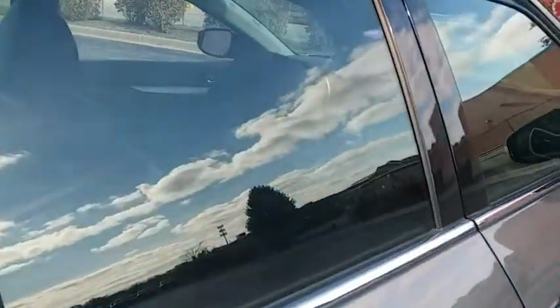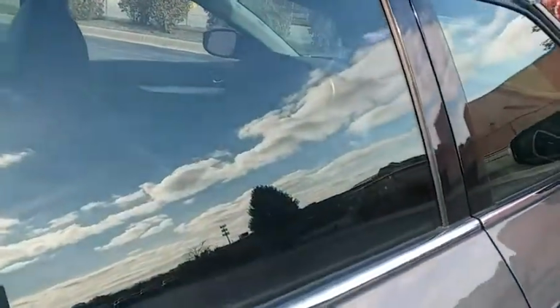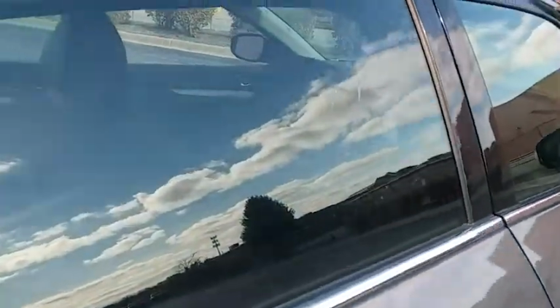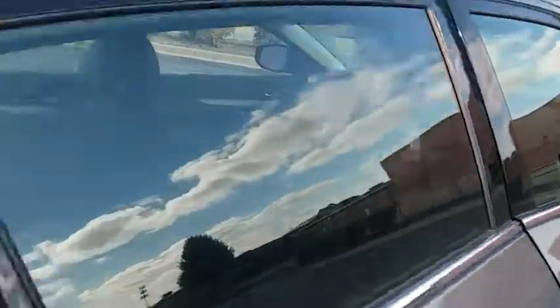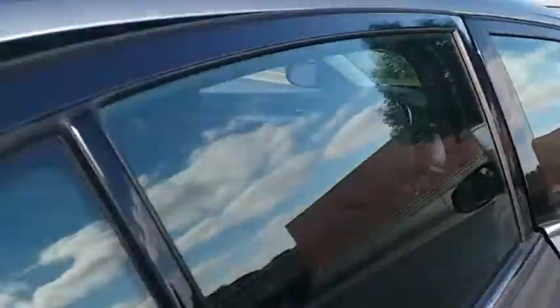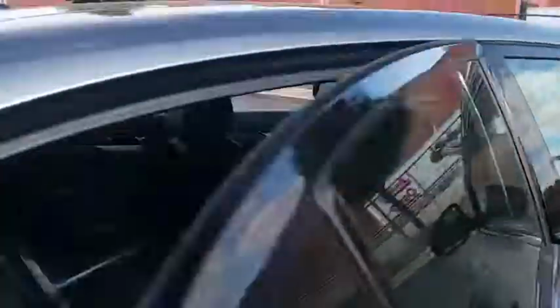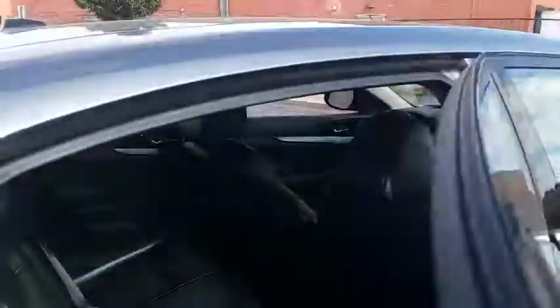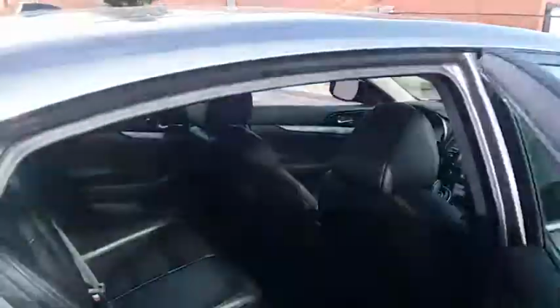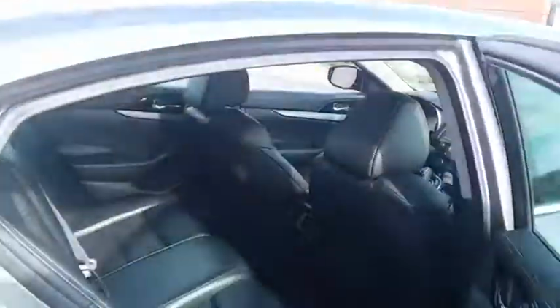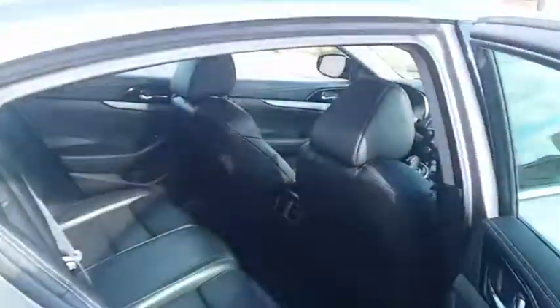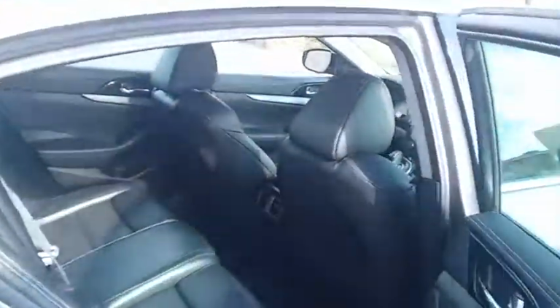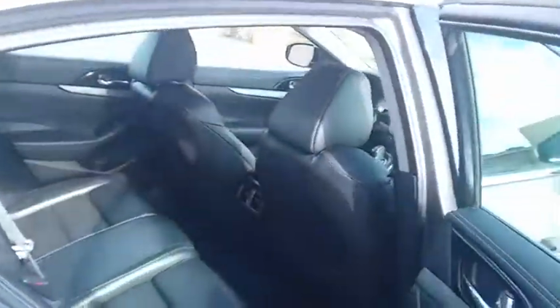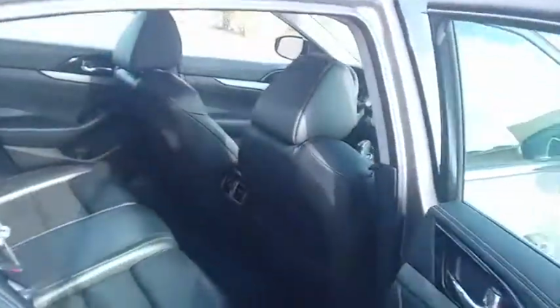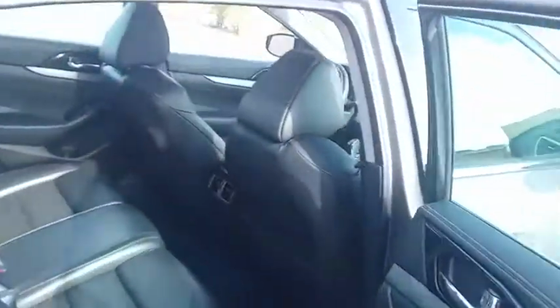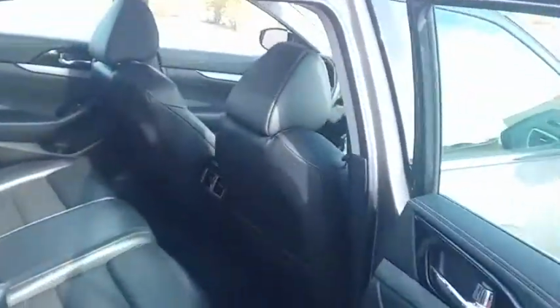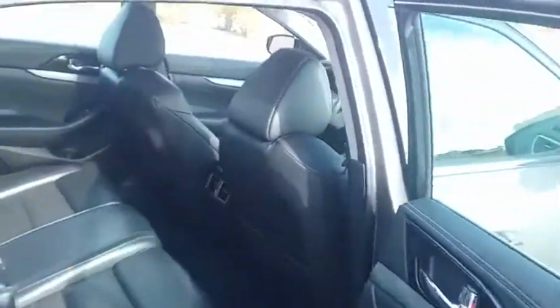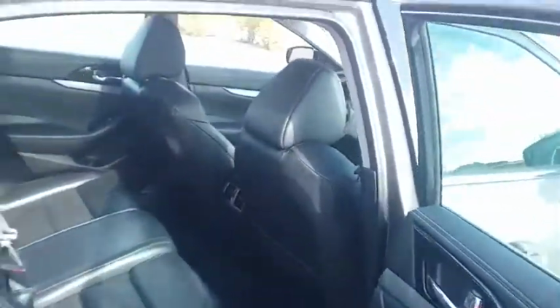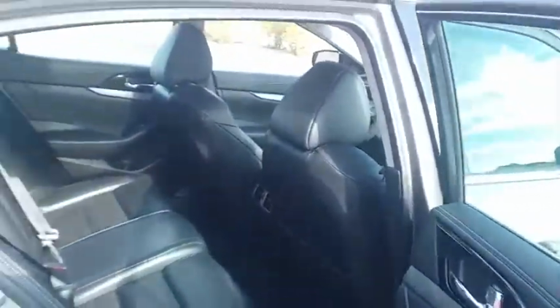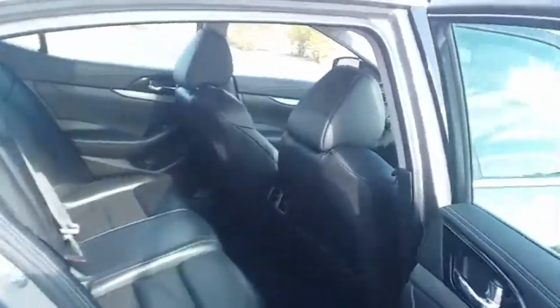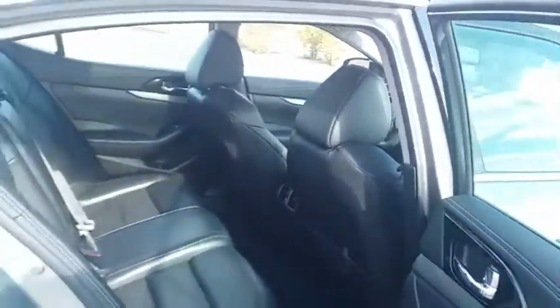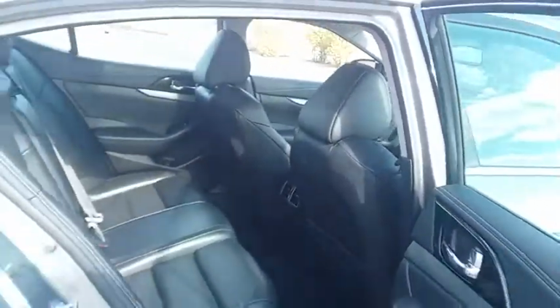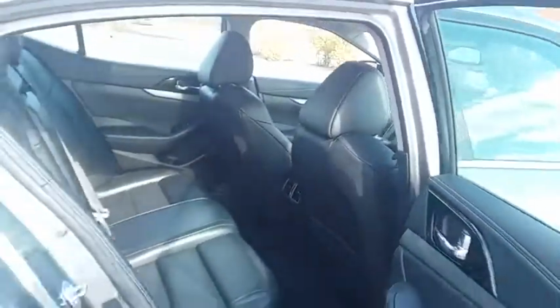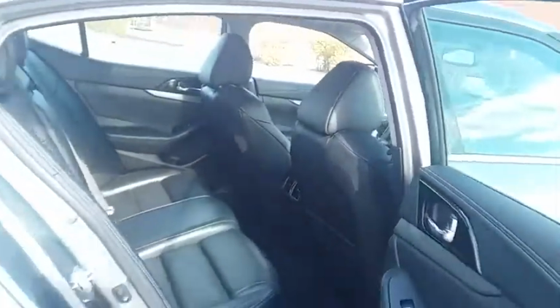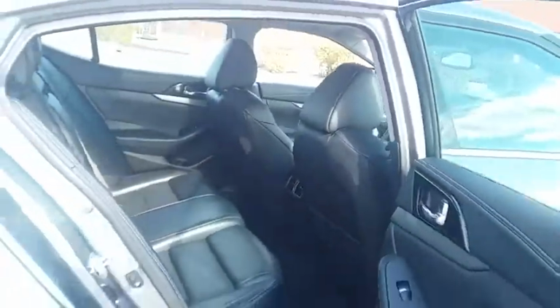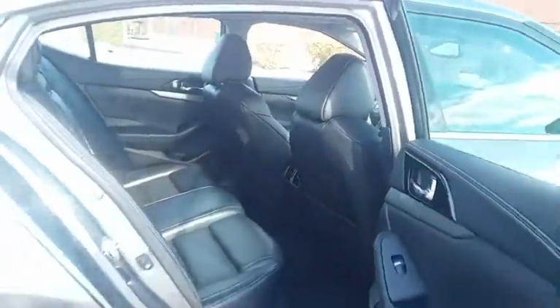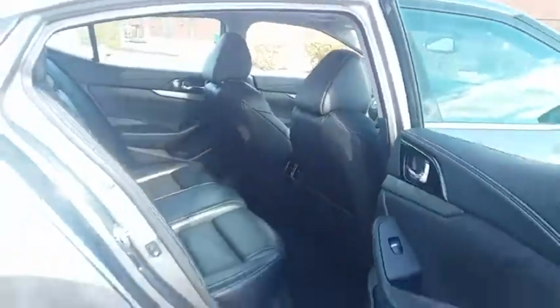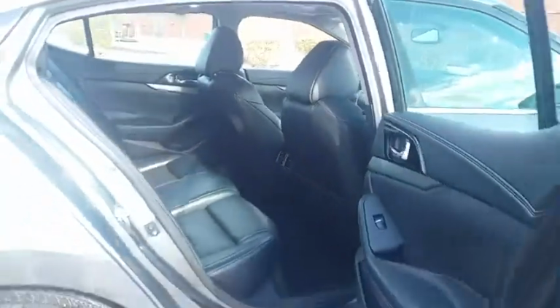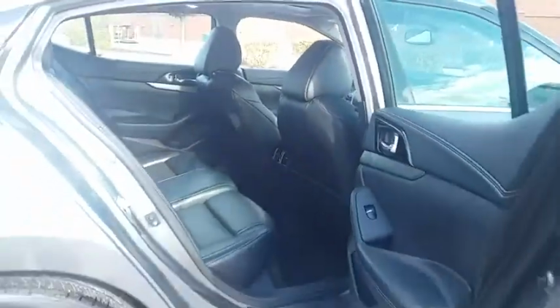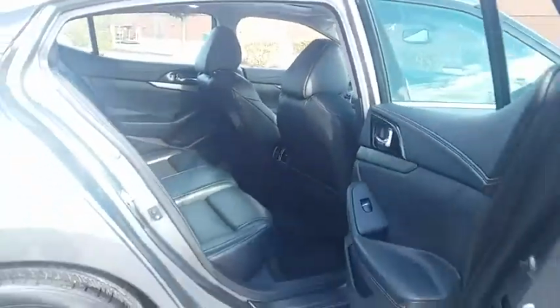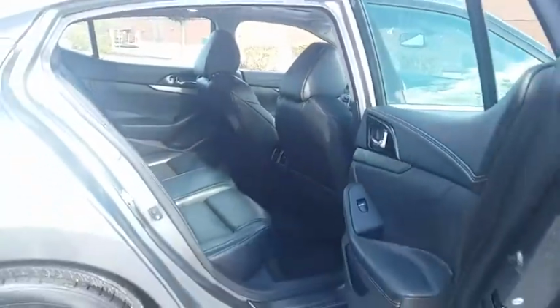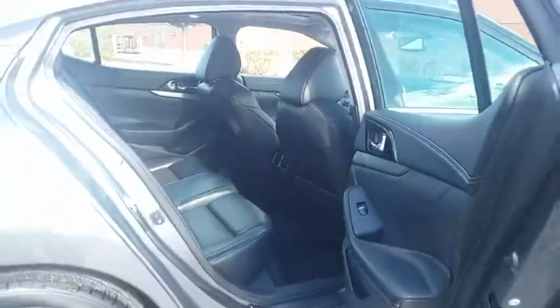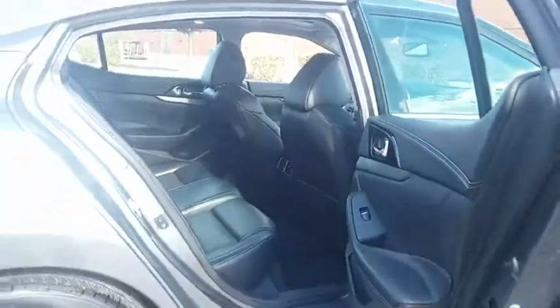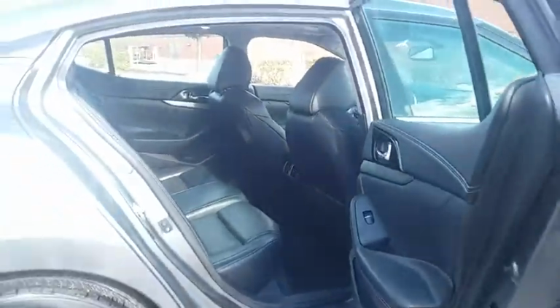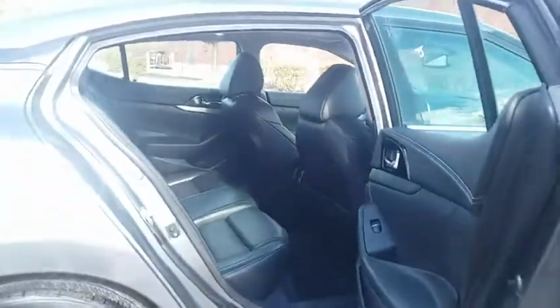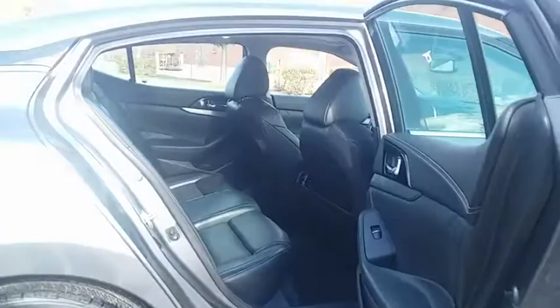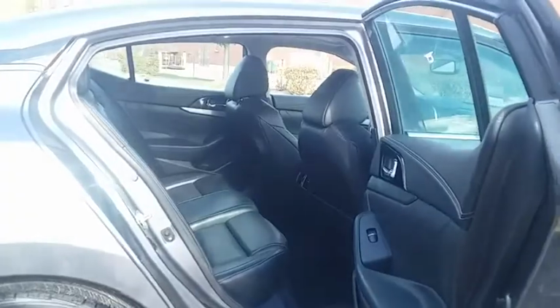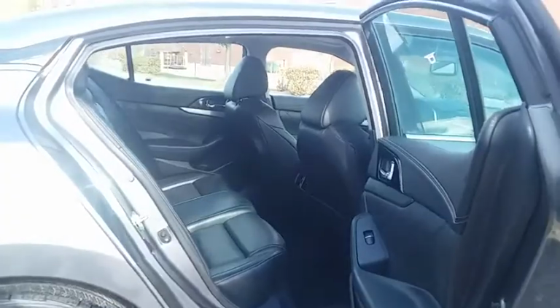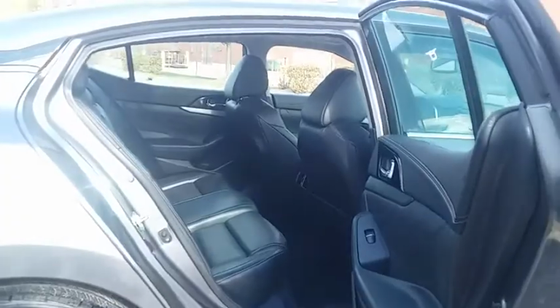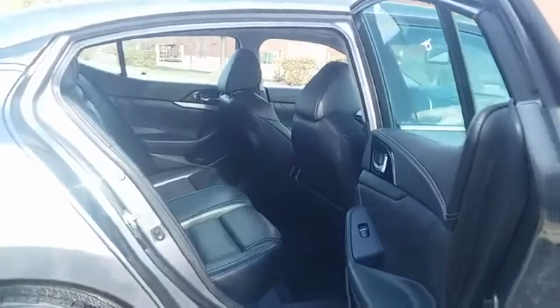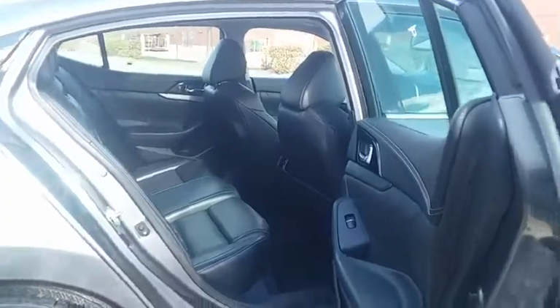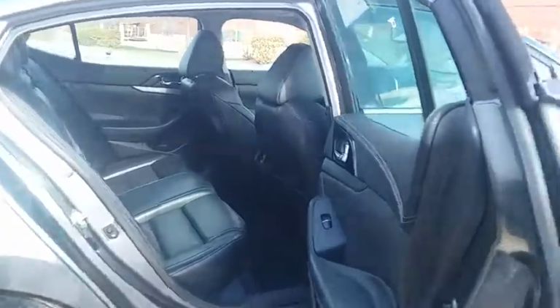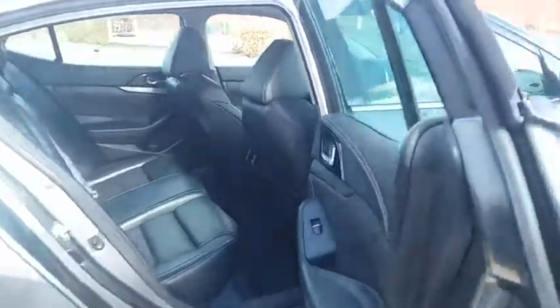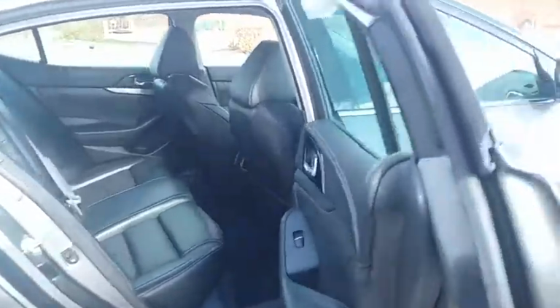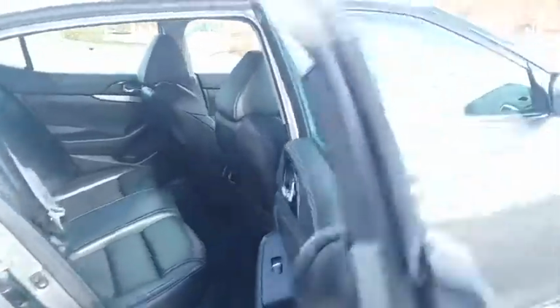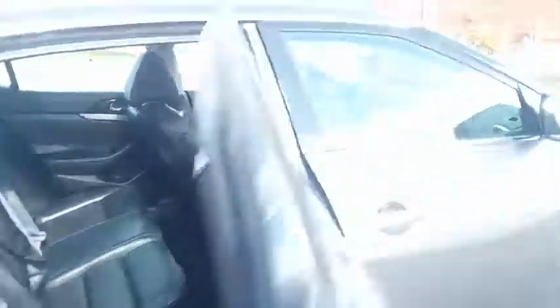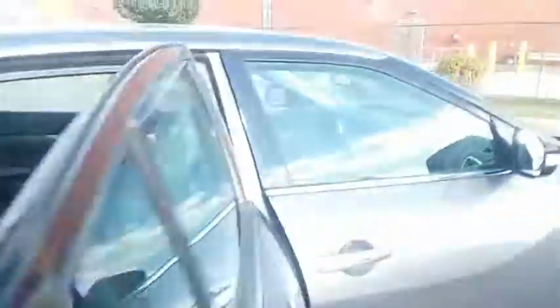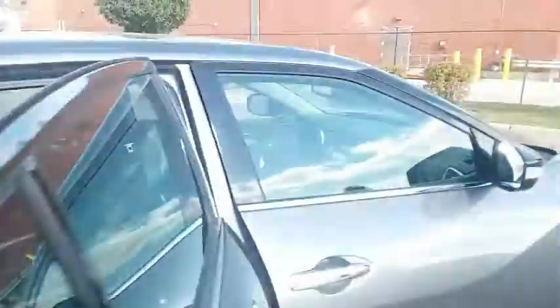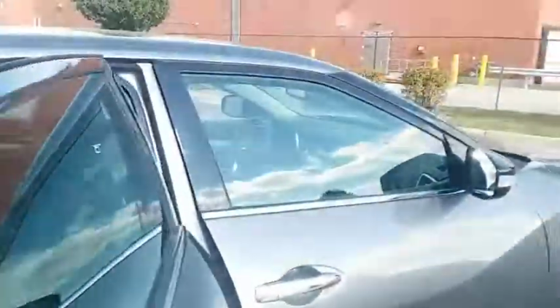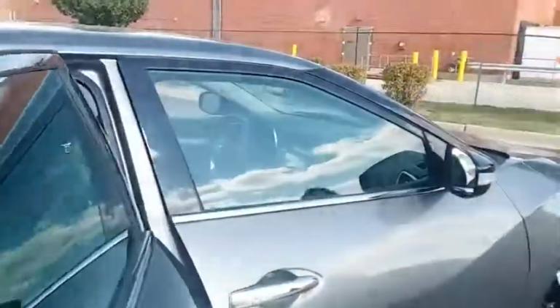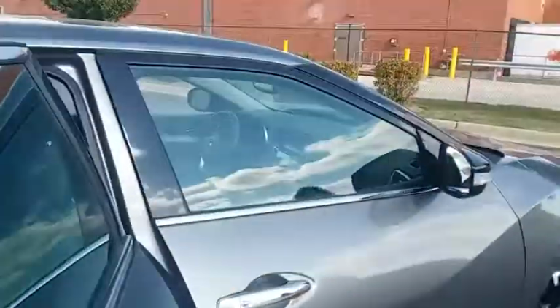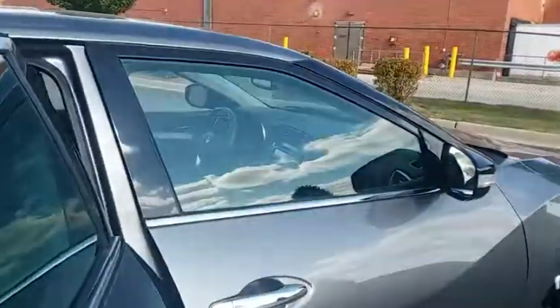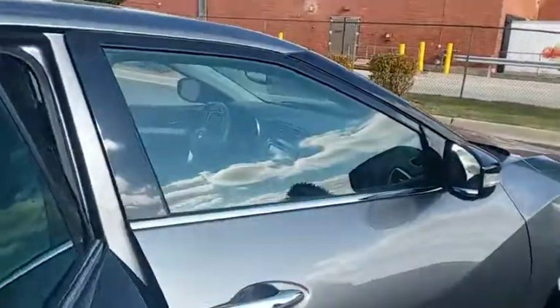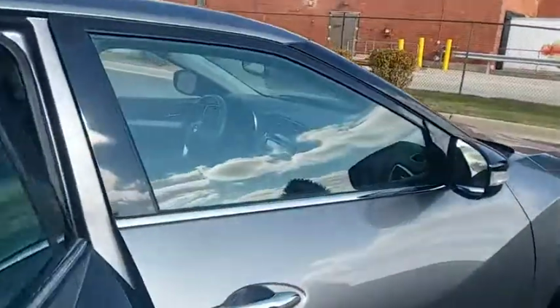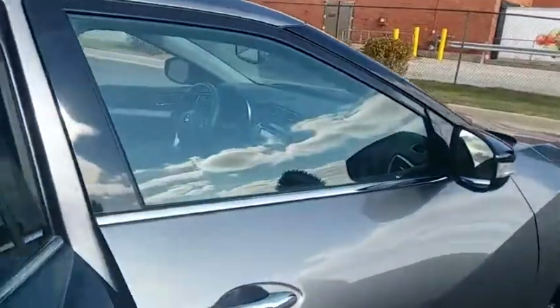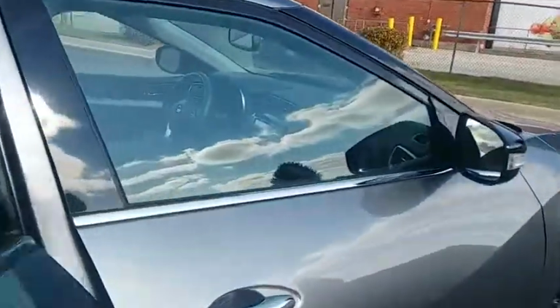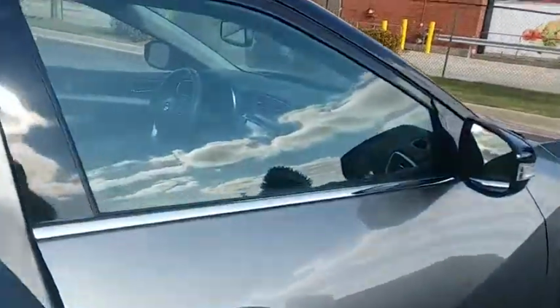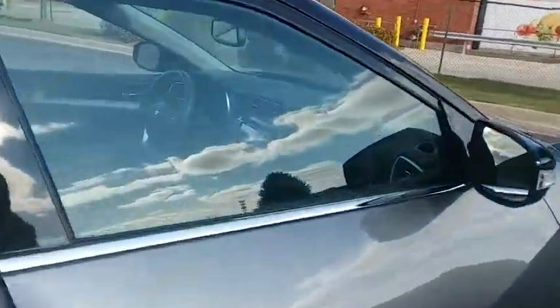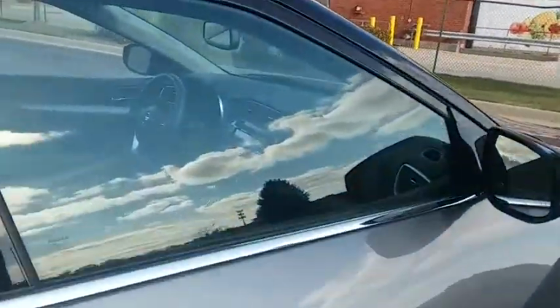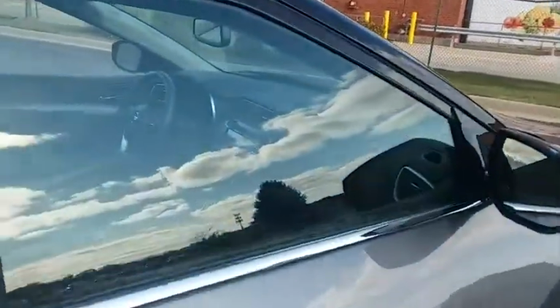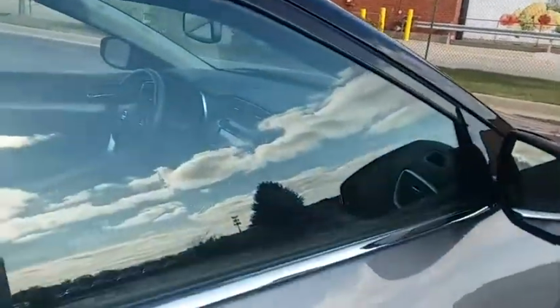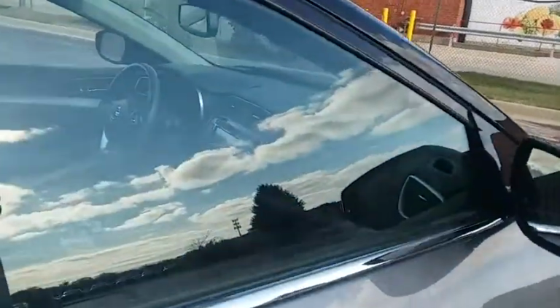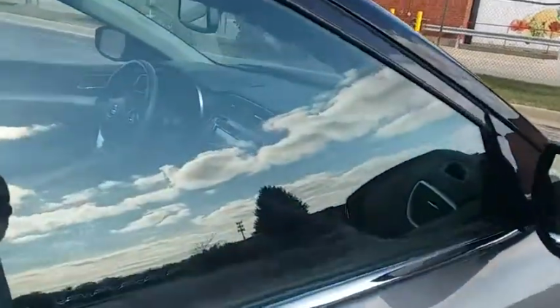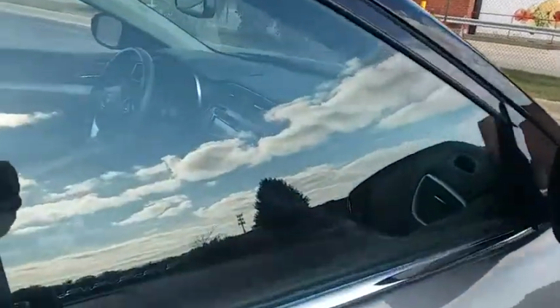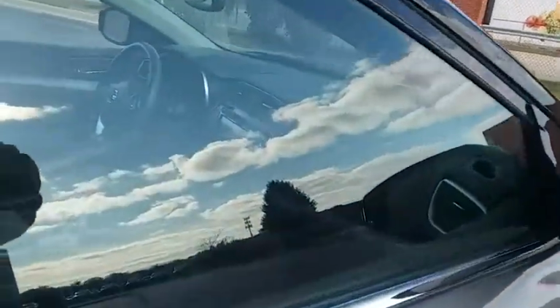Compass, heated steering wheel, trip computer, heated front seat, remote keyless entry, and power moonroof.